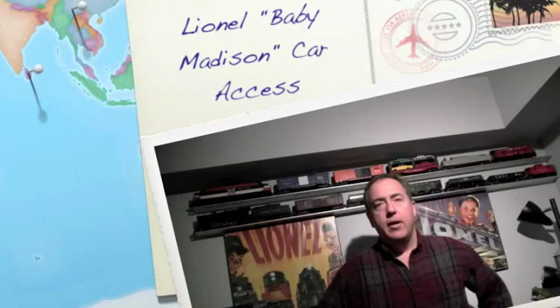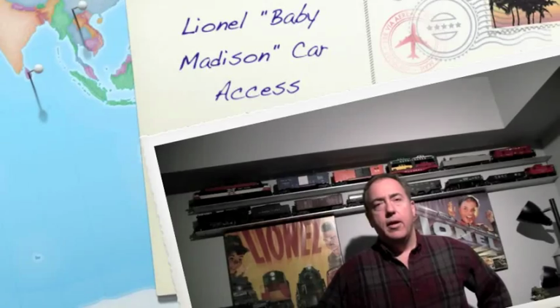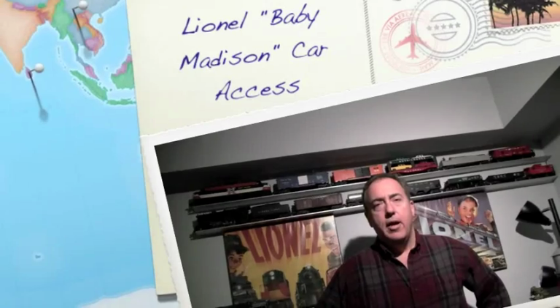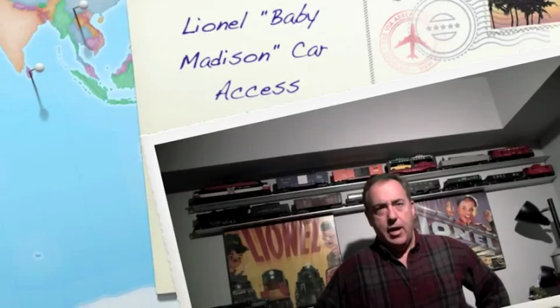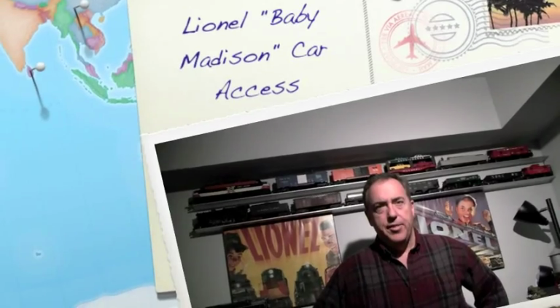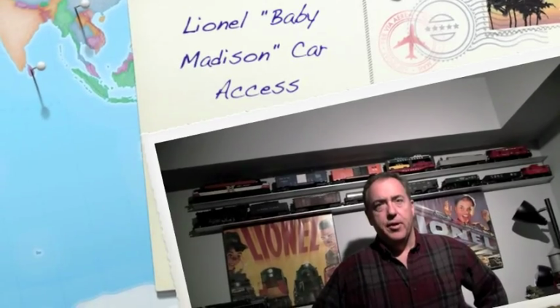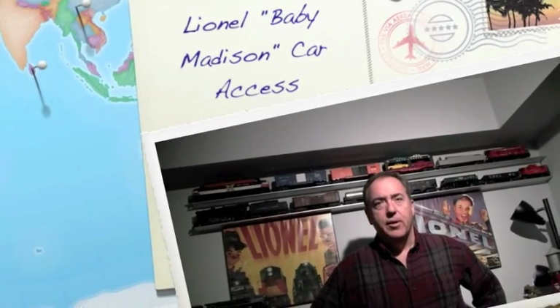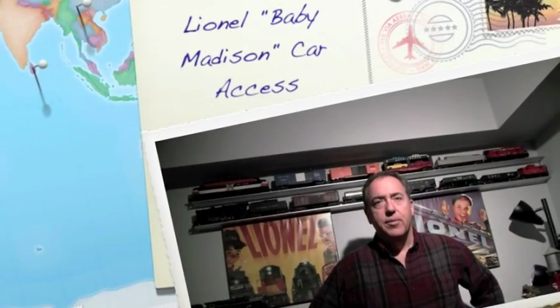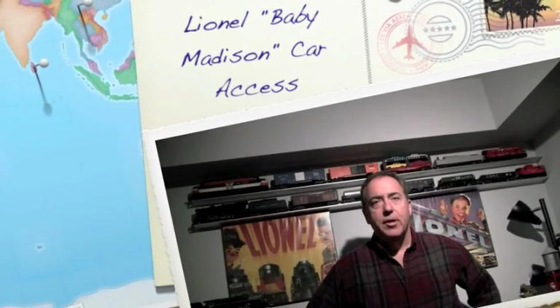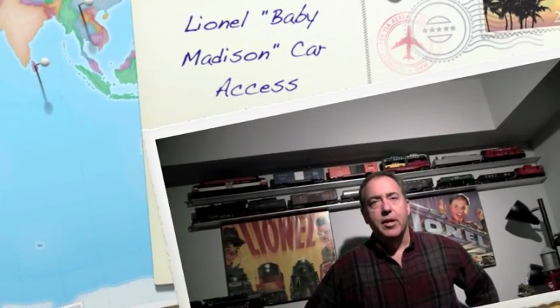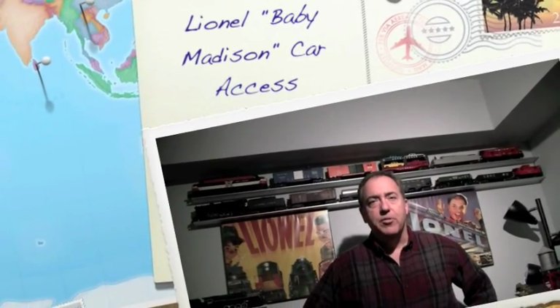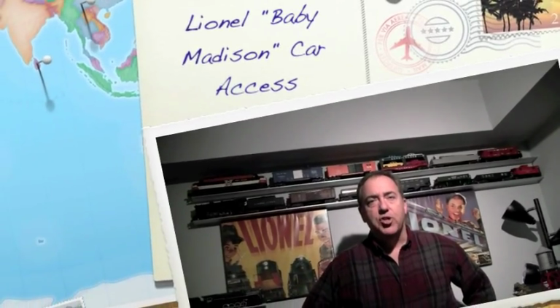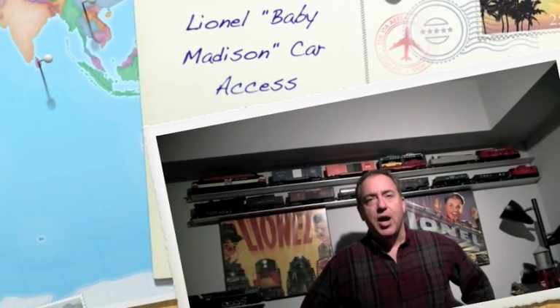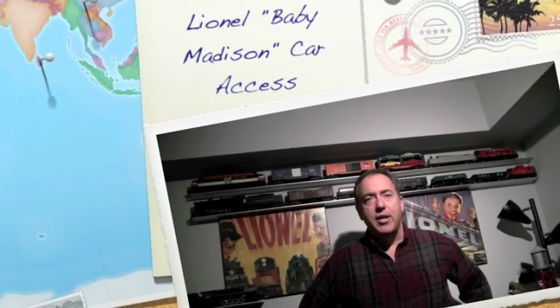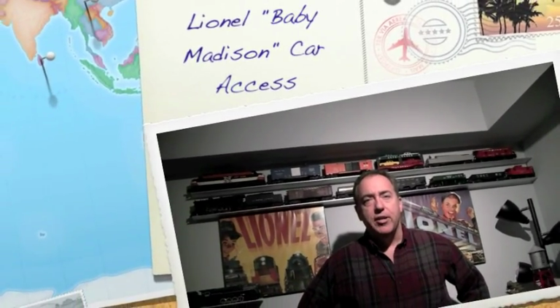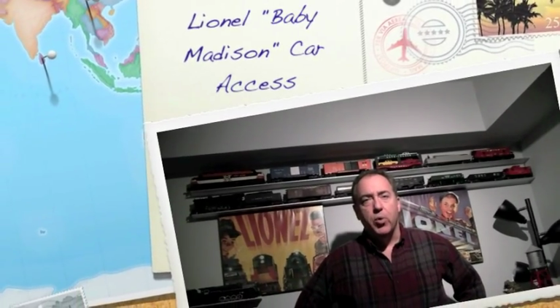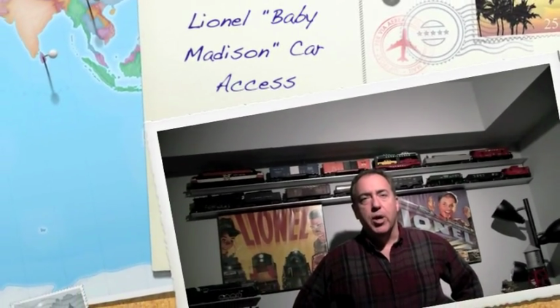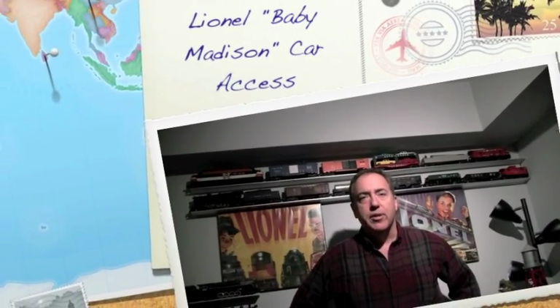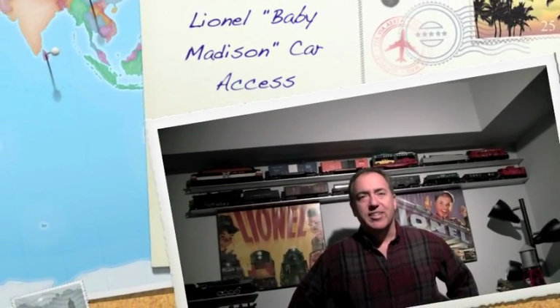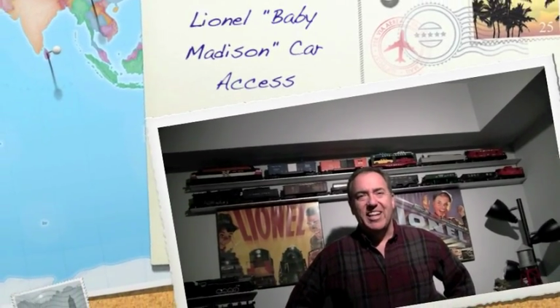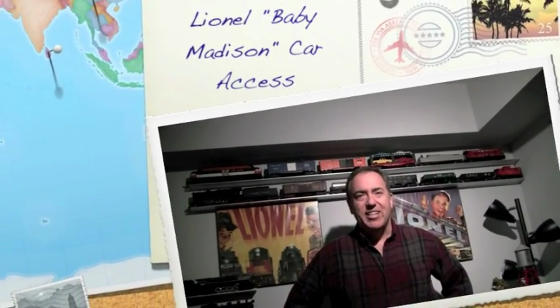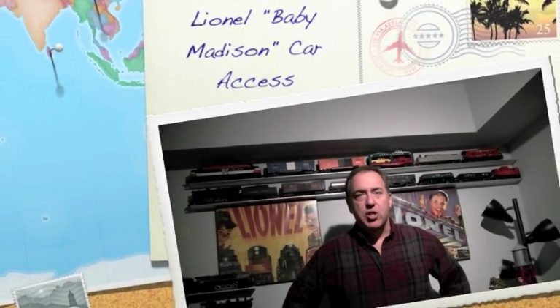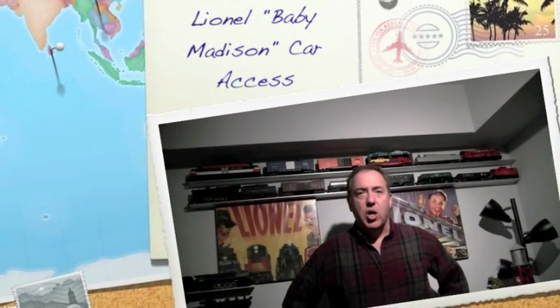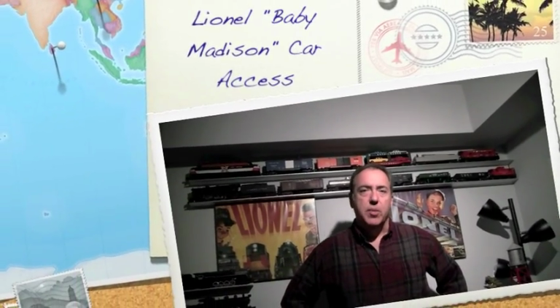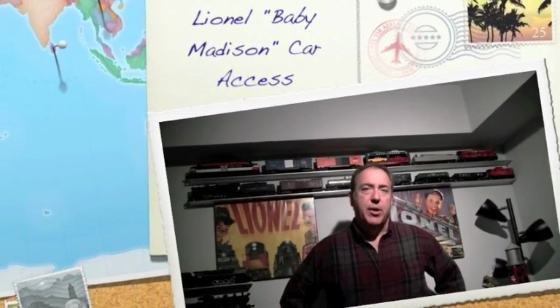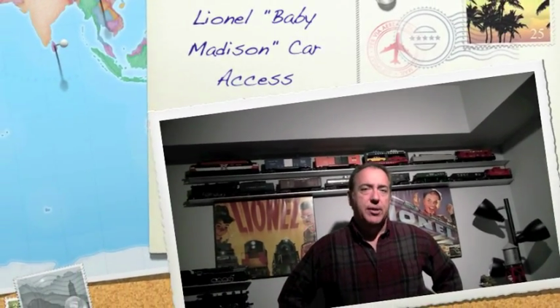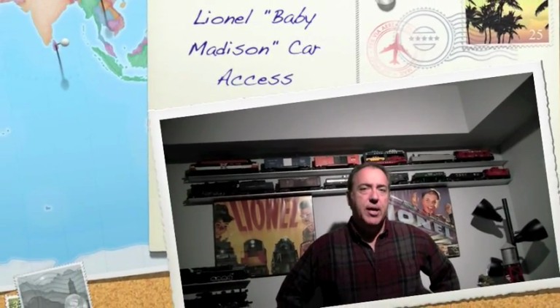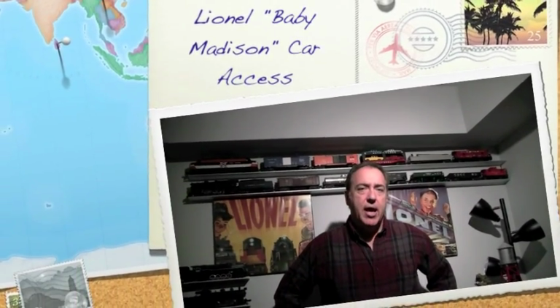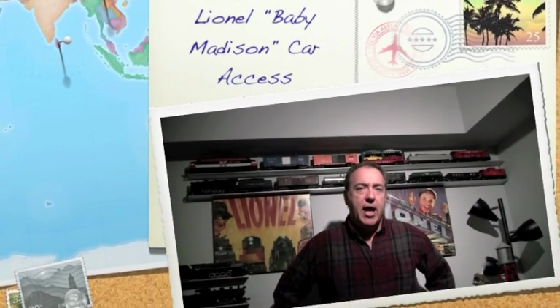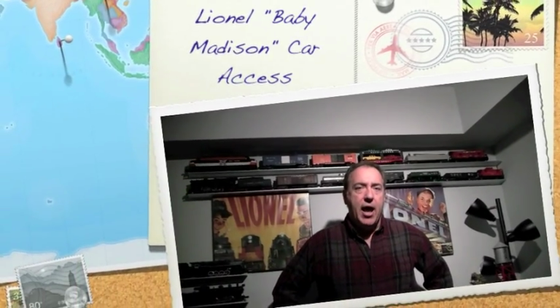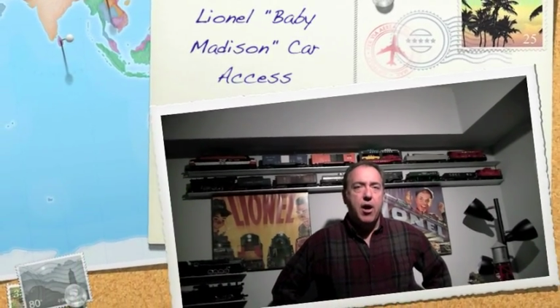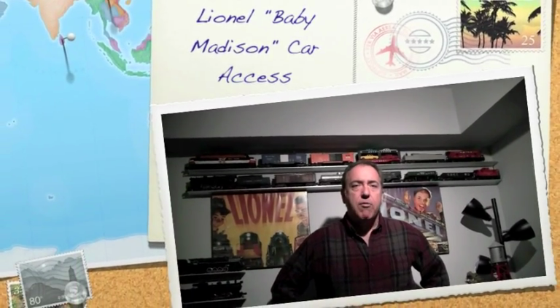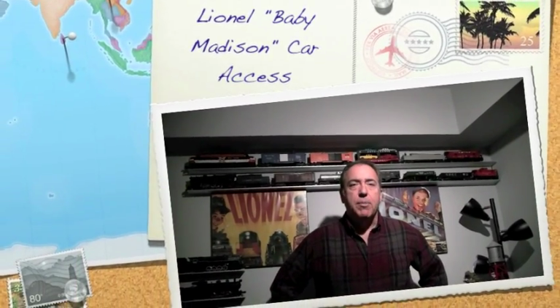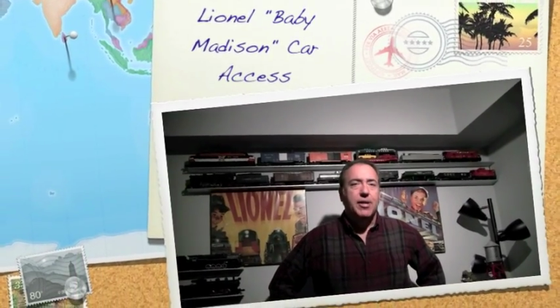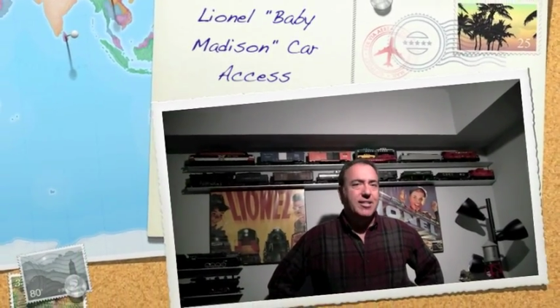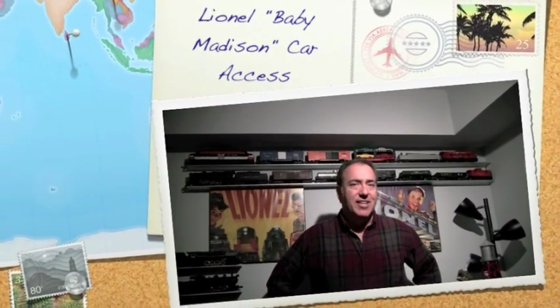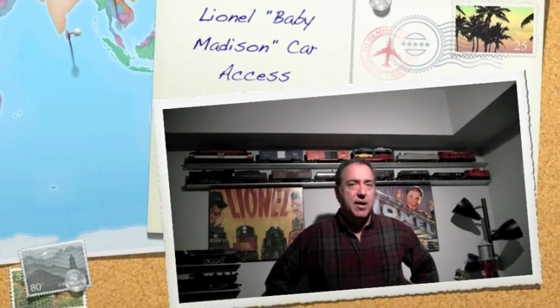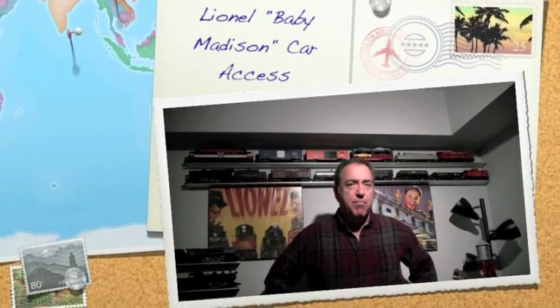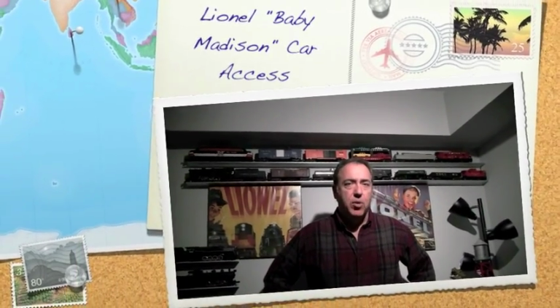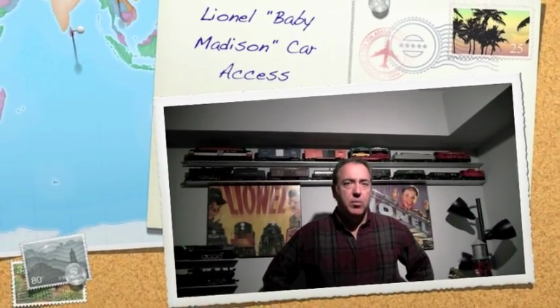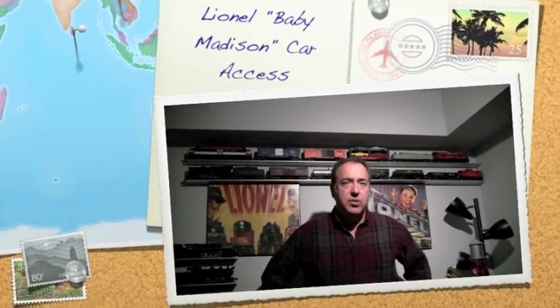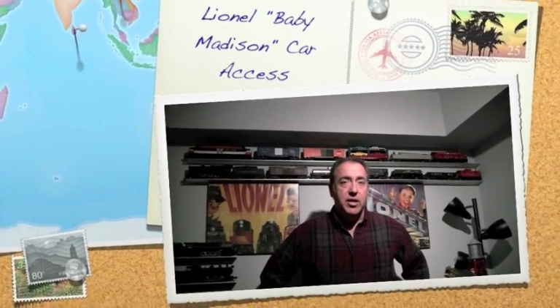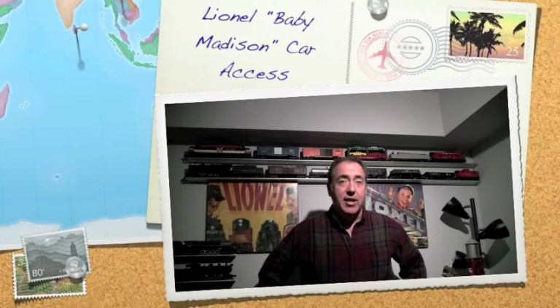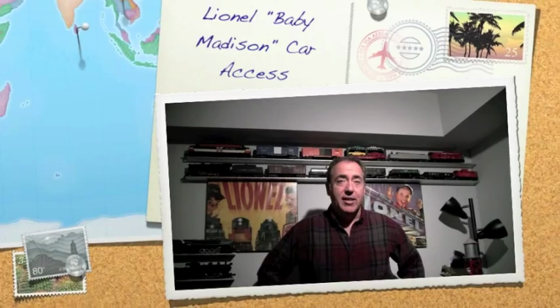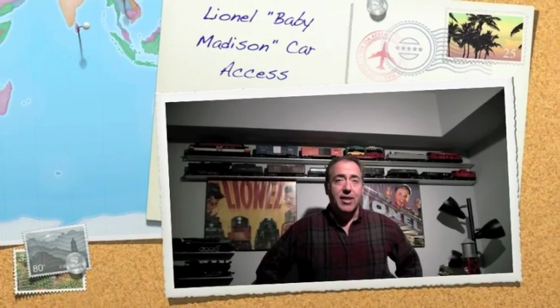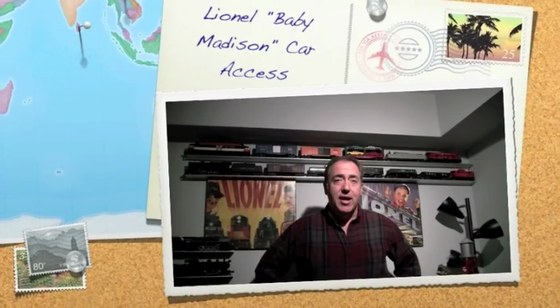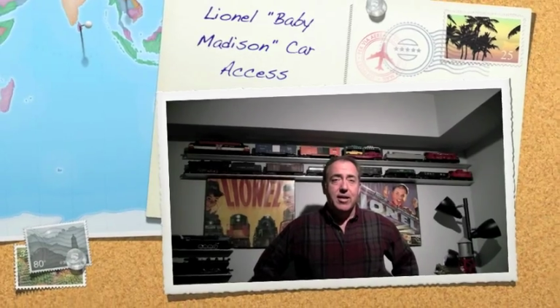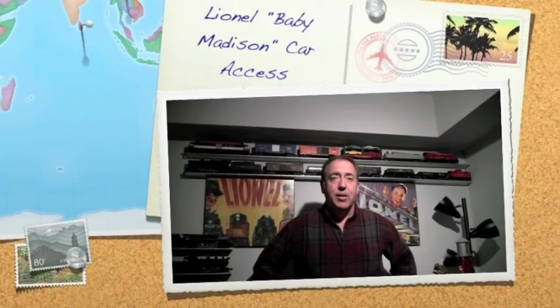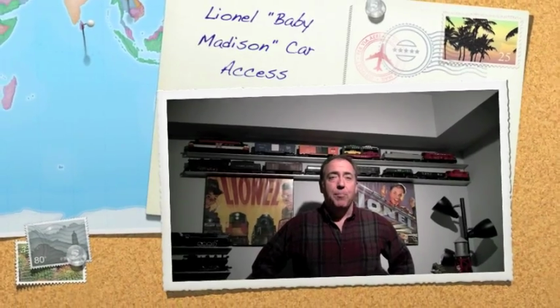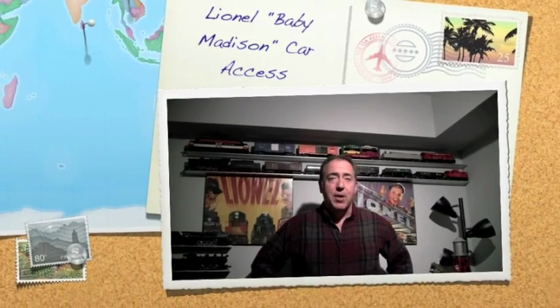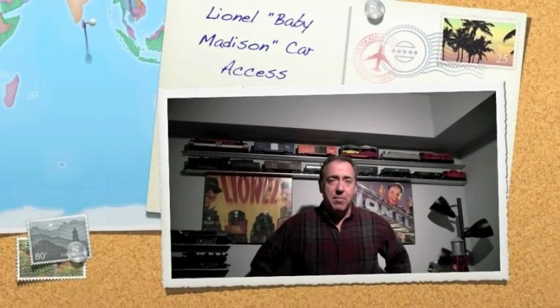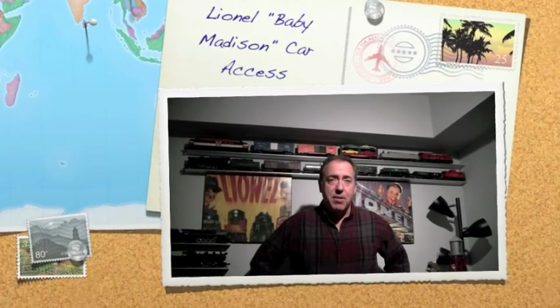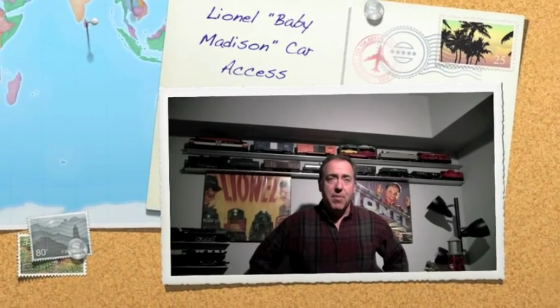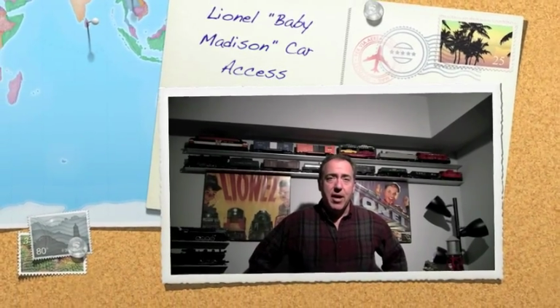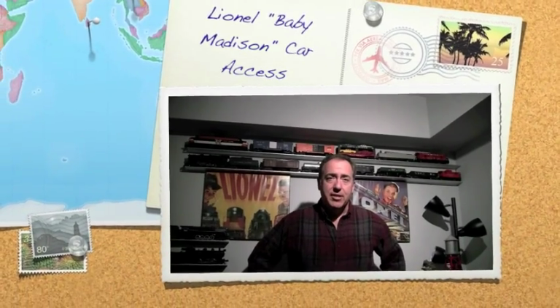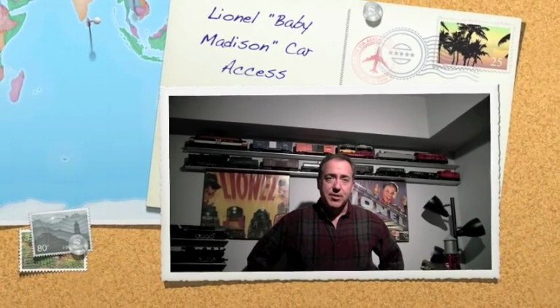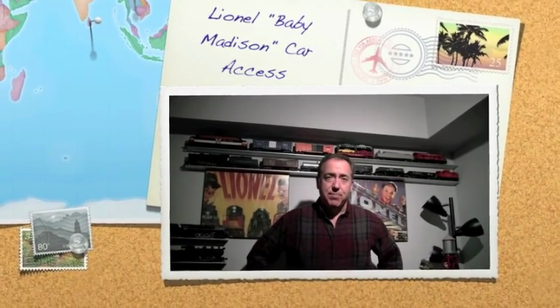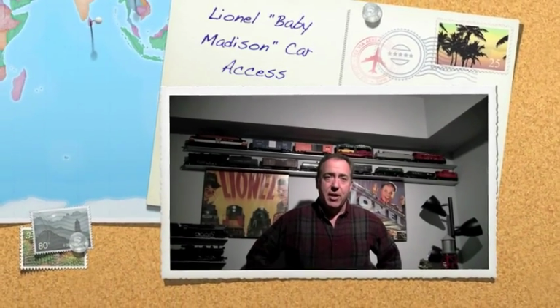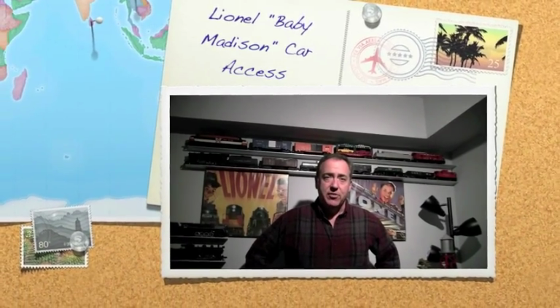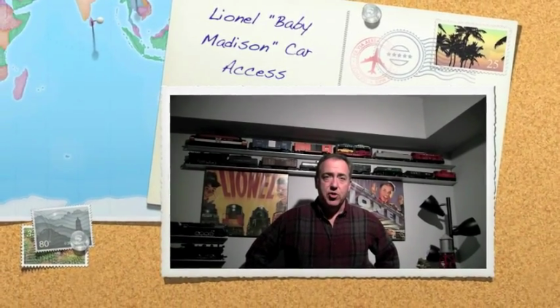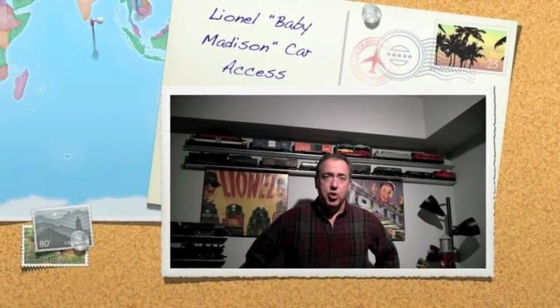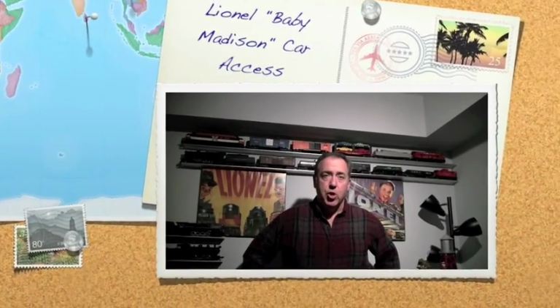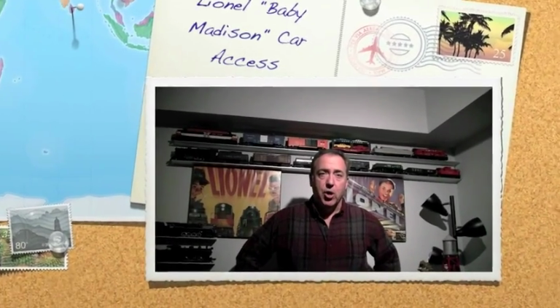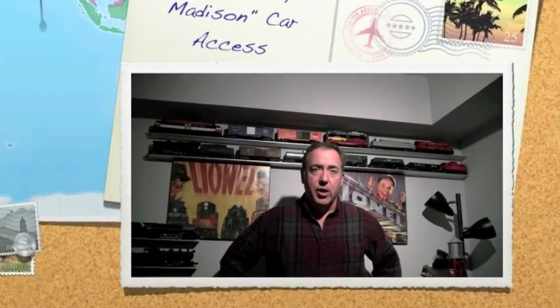Hi there, my name's John and we're here today to talk about how to replace light bulbs in a Lionel Baby Madison passenger car.